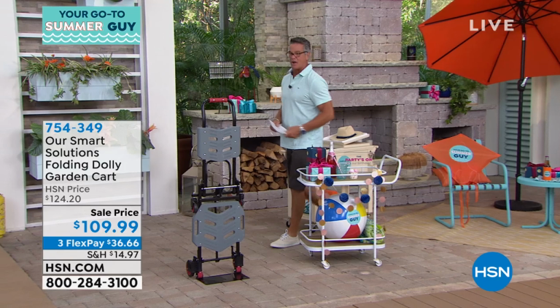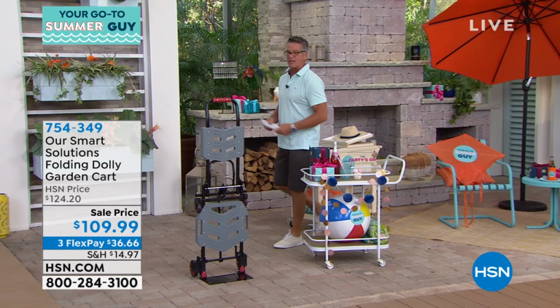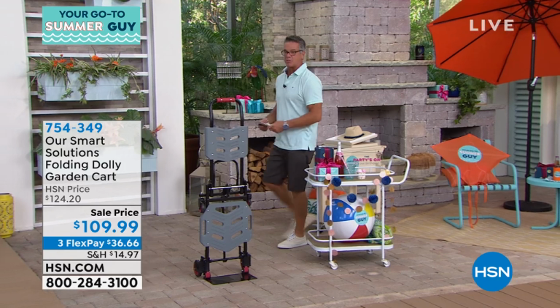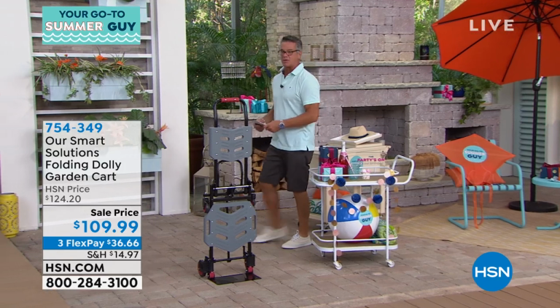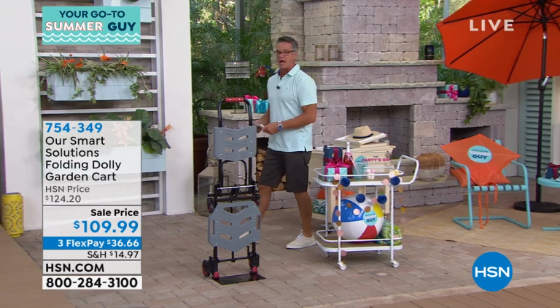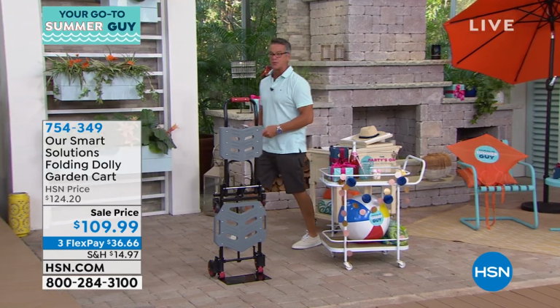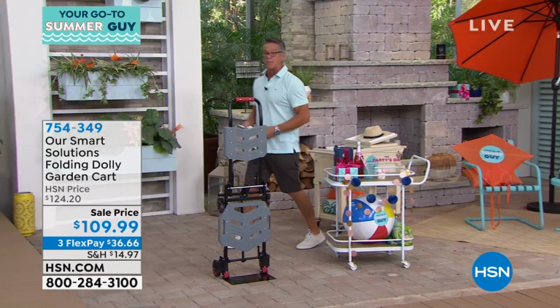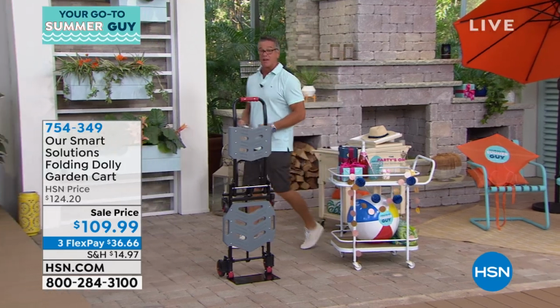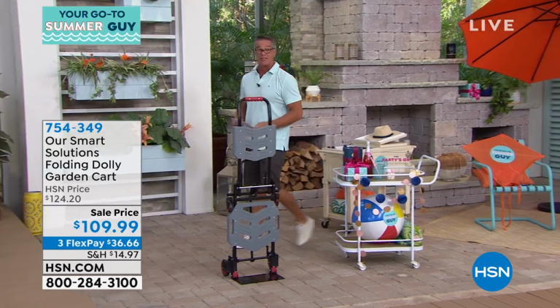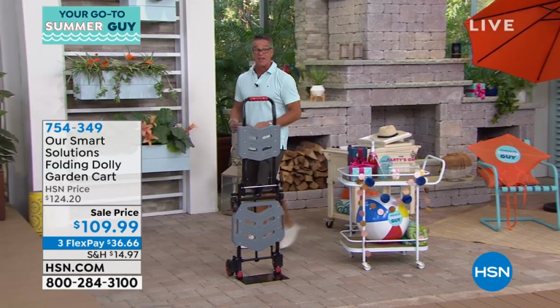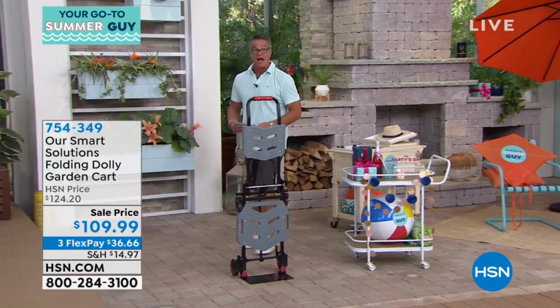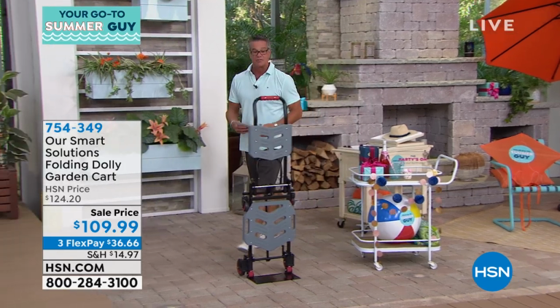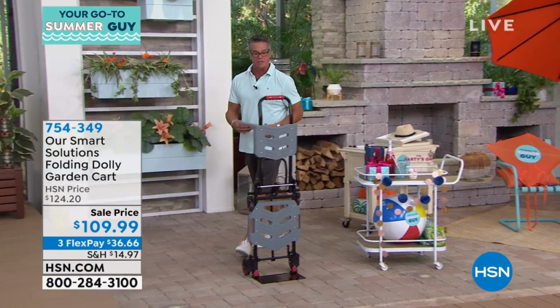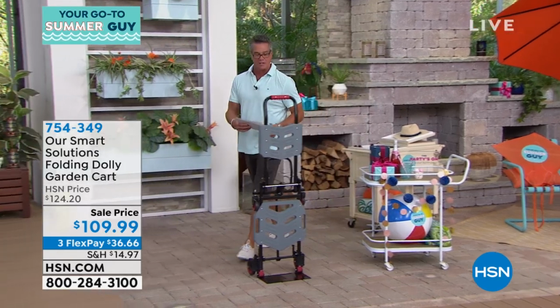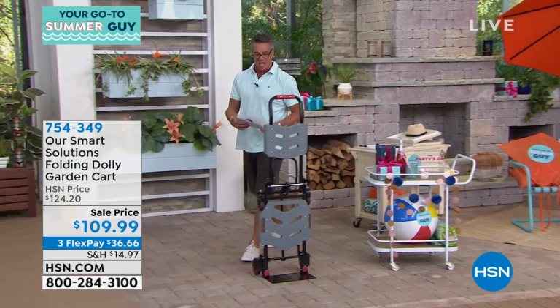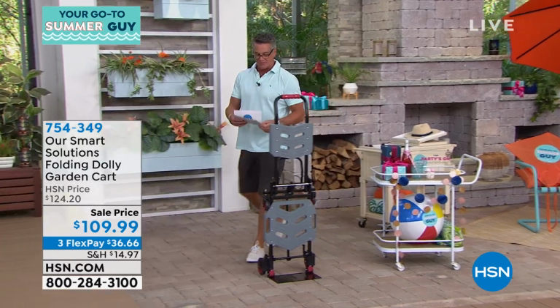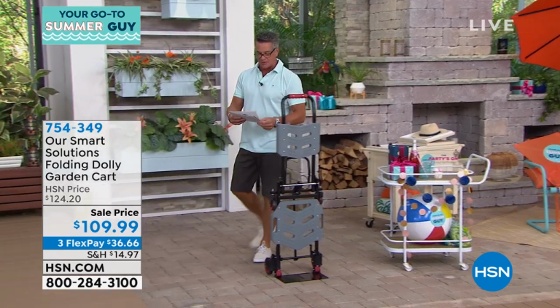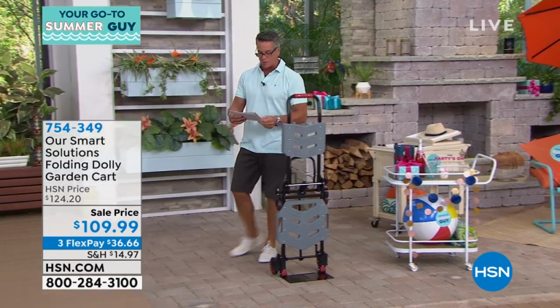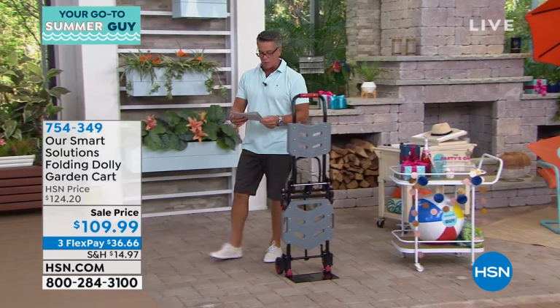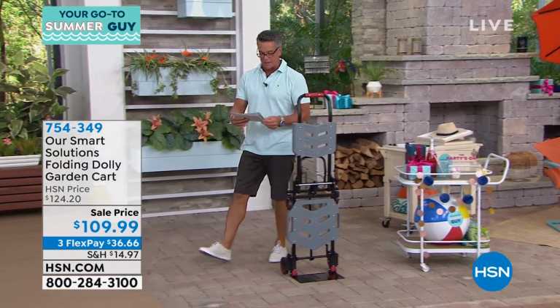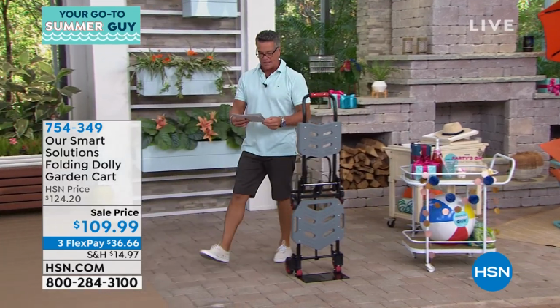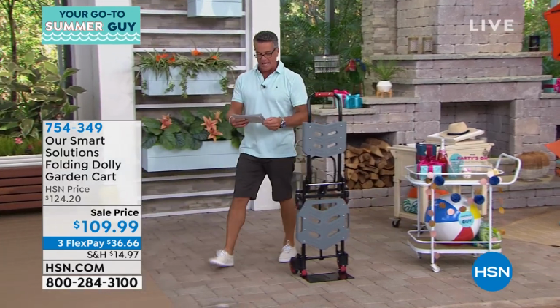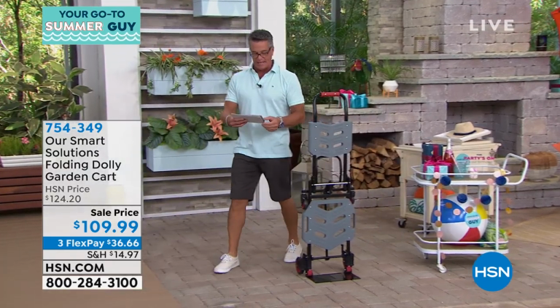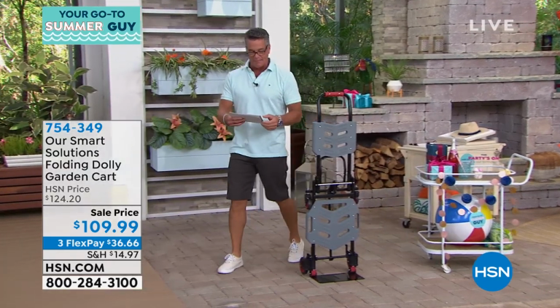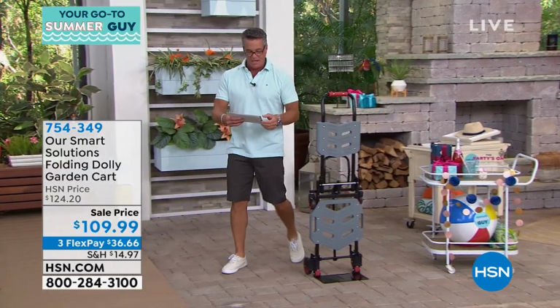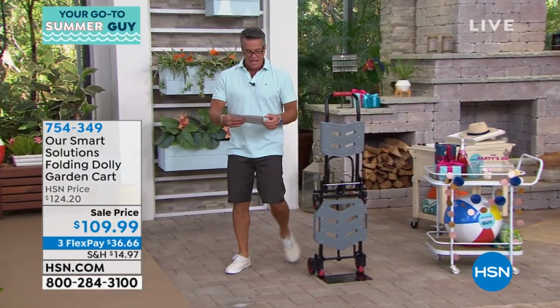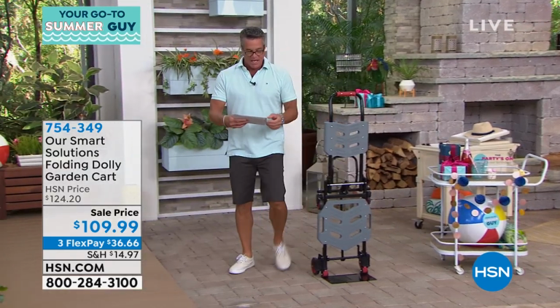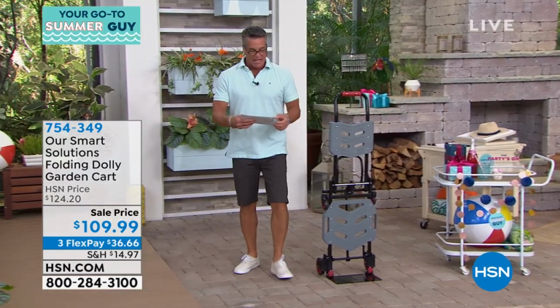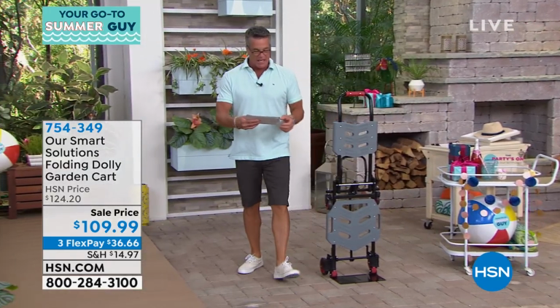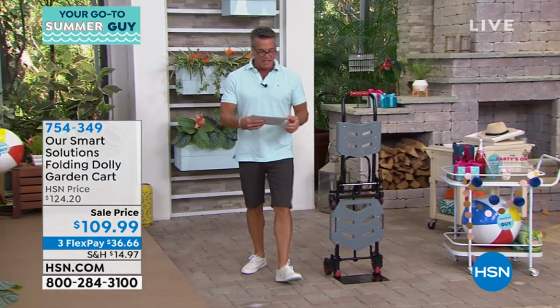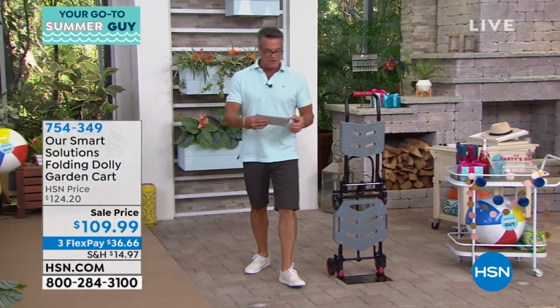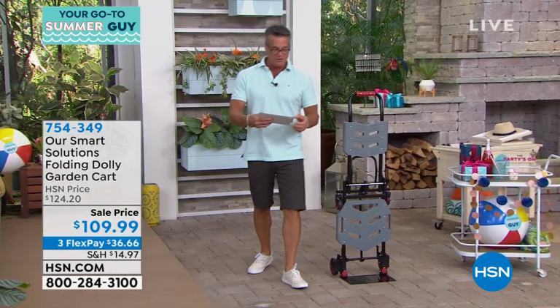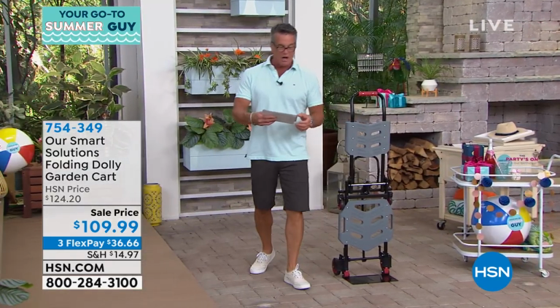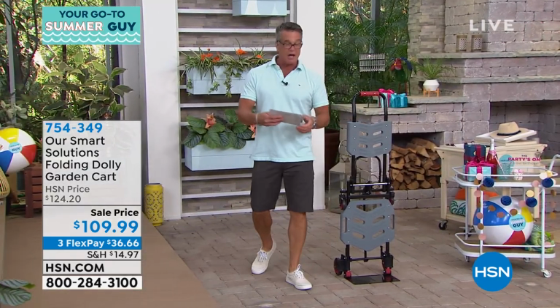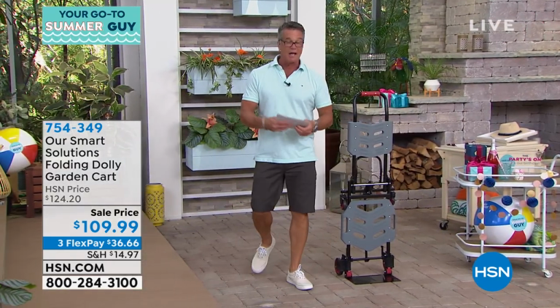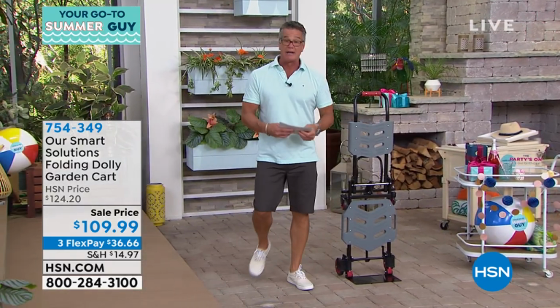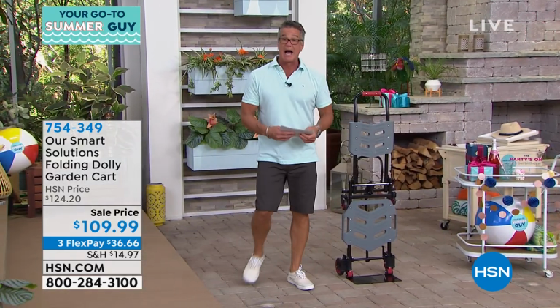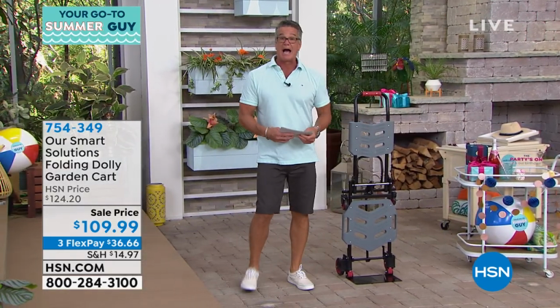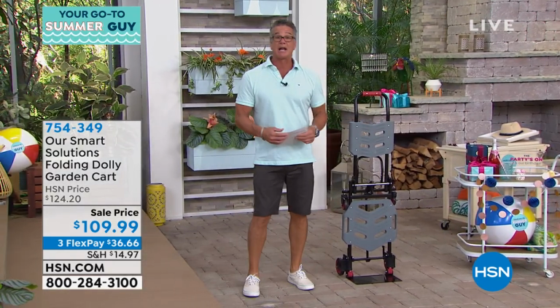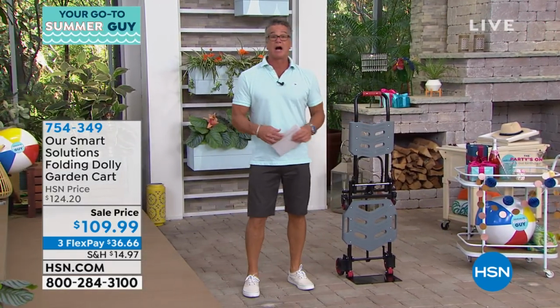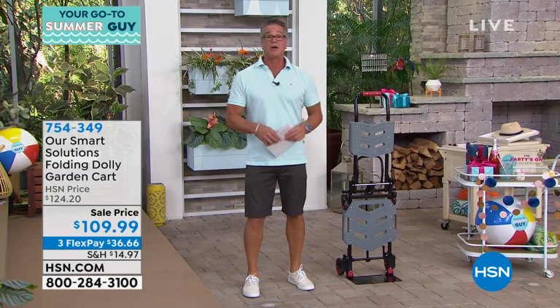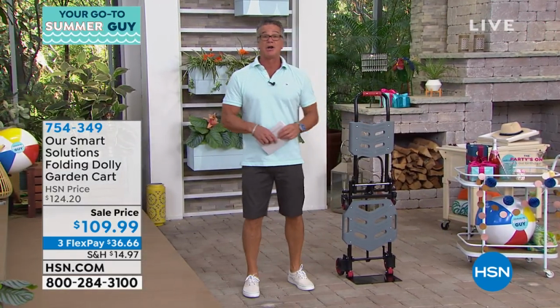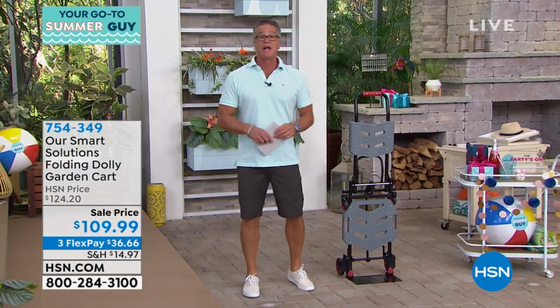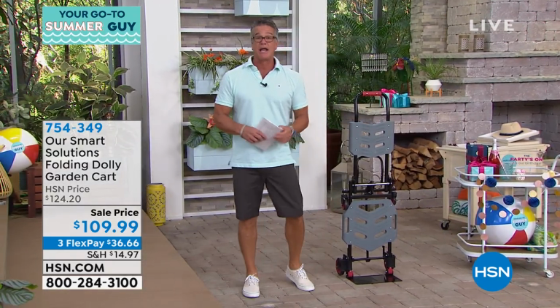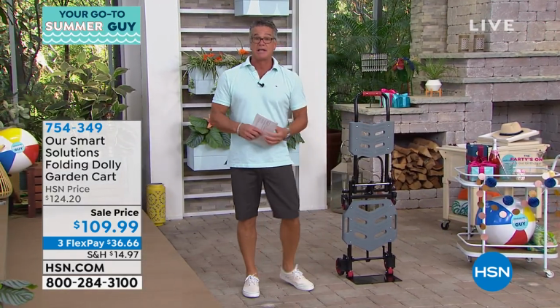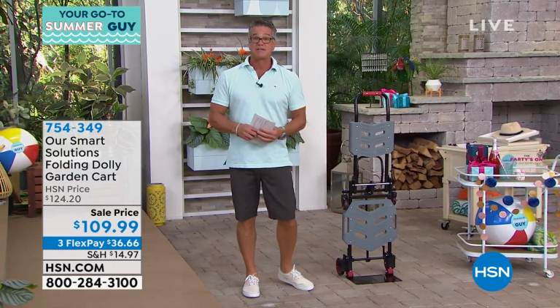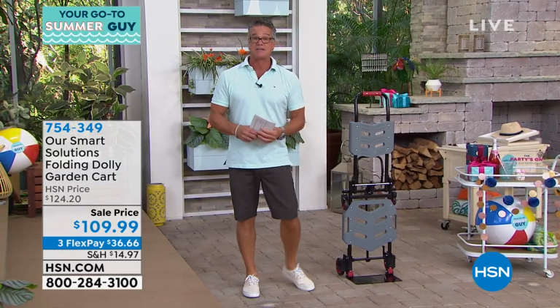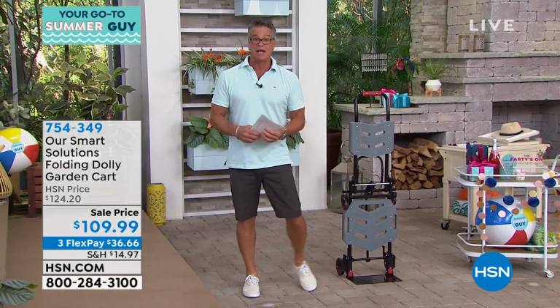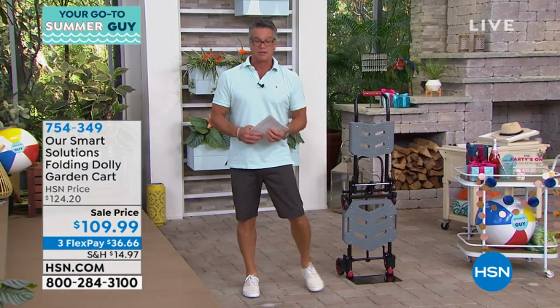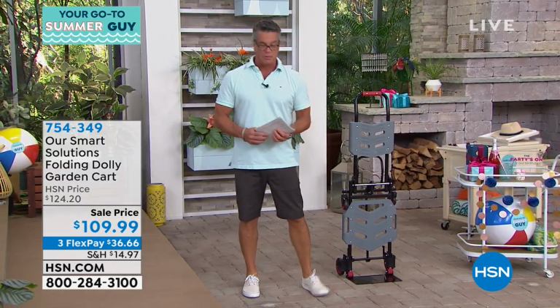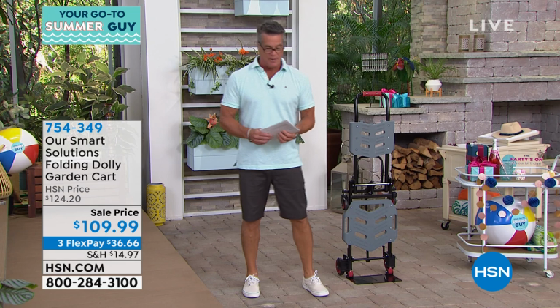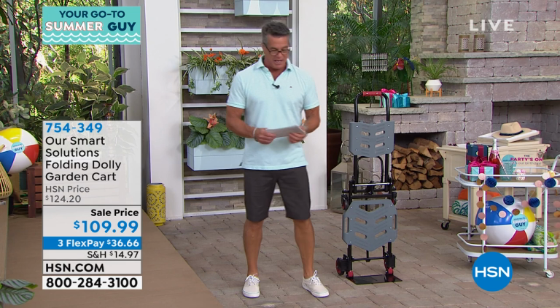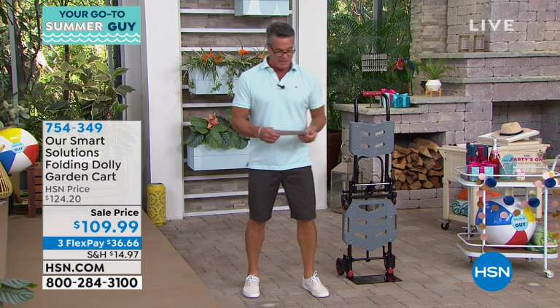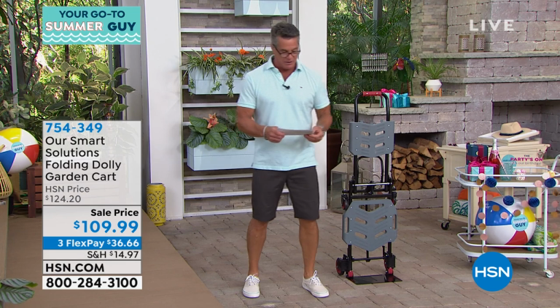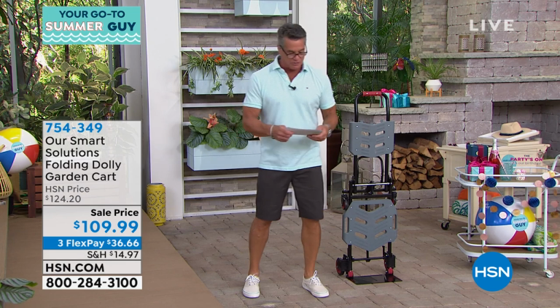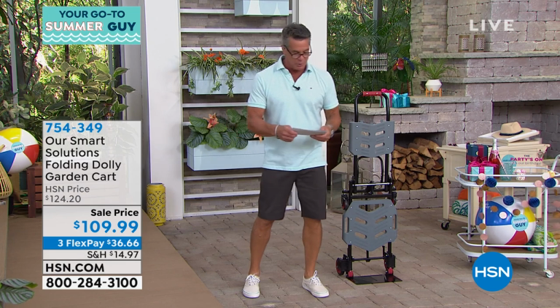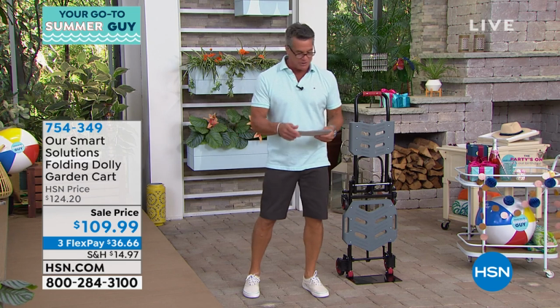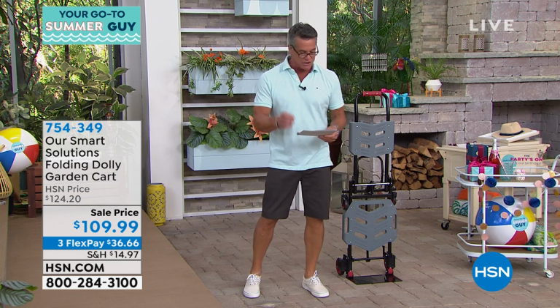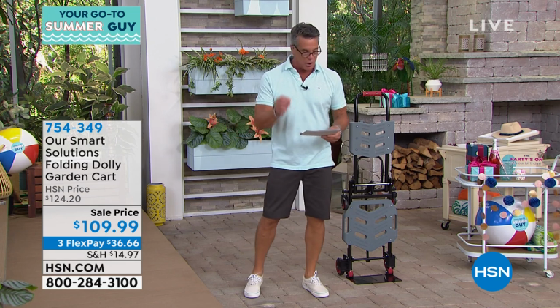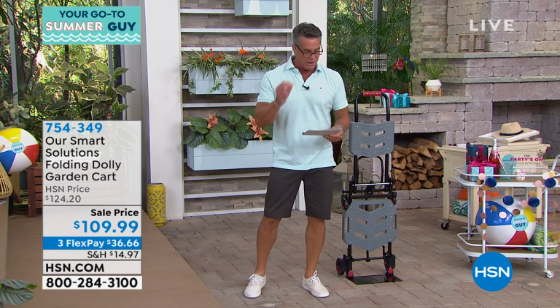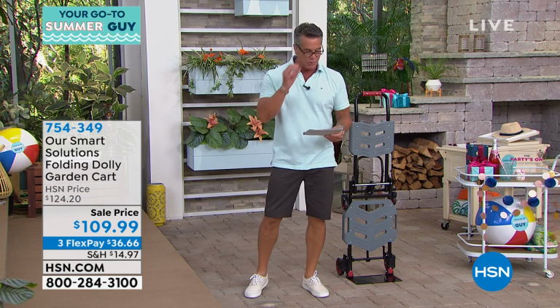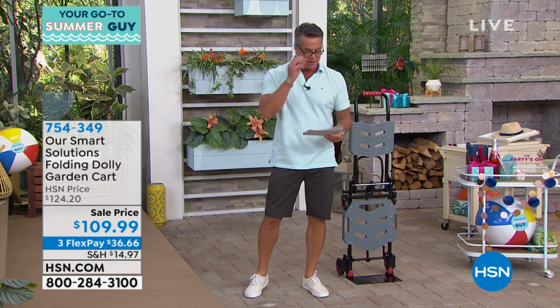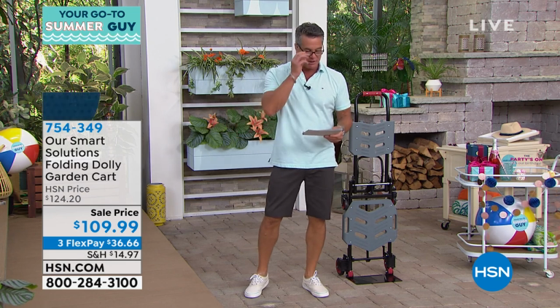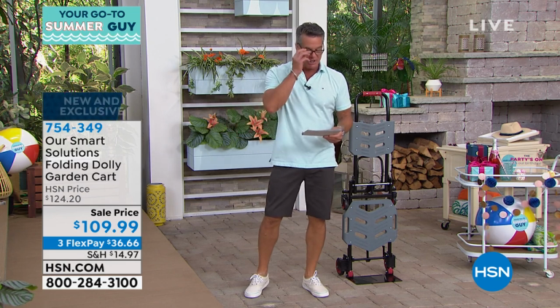We're down to about a thousand left if you want to get it. It is 986 remaining, so it's going quickly.